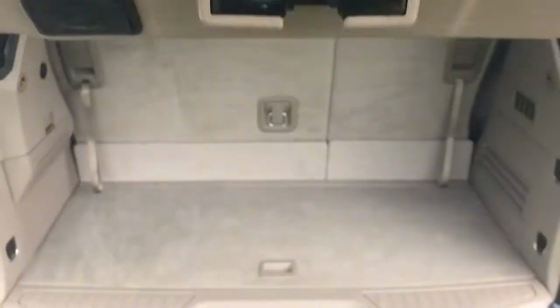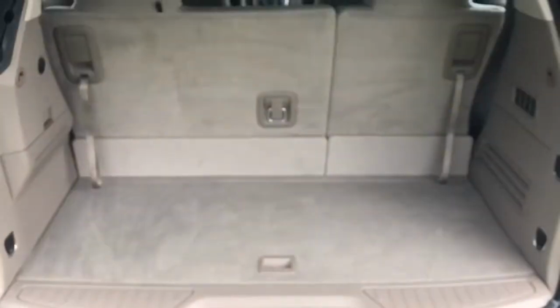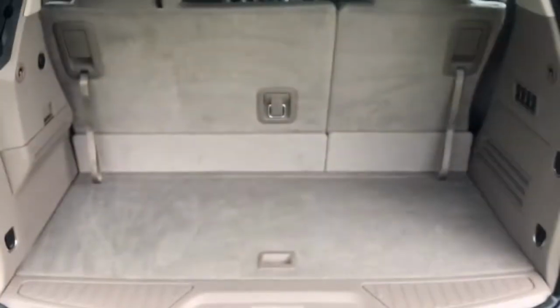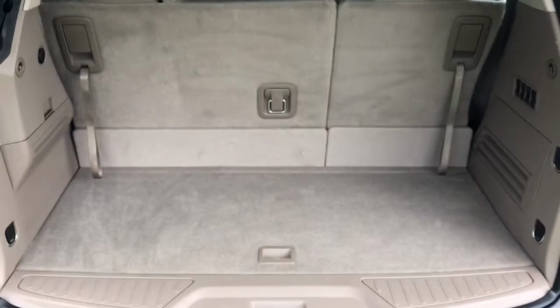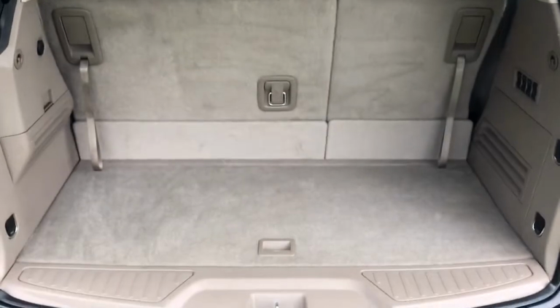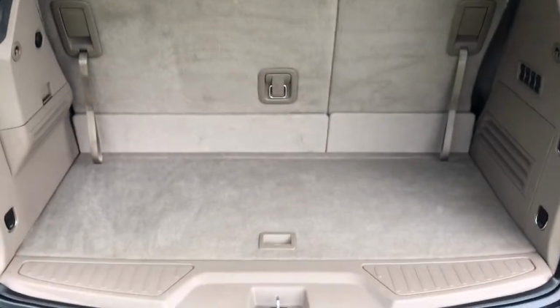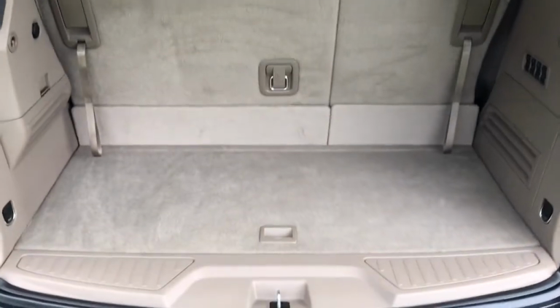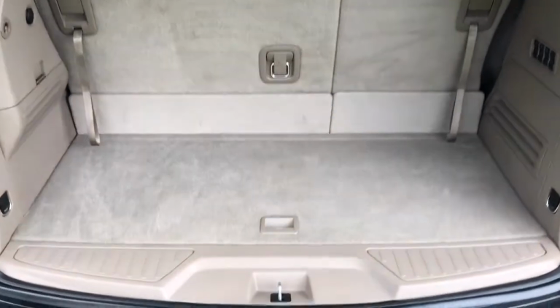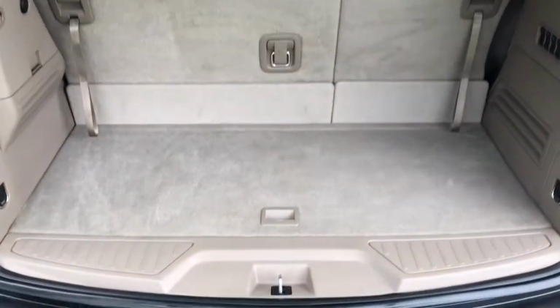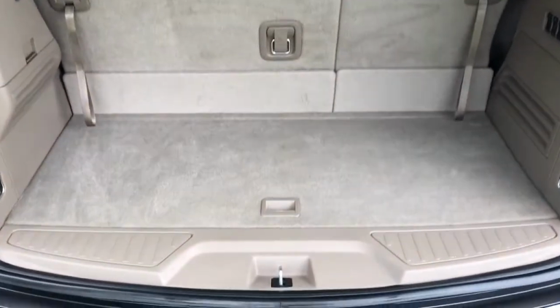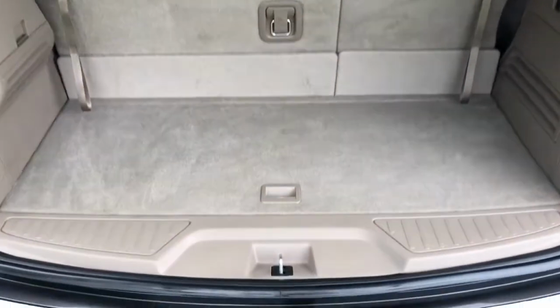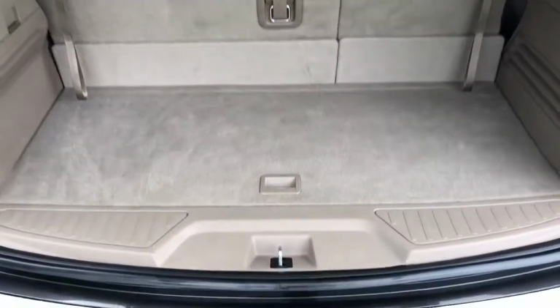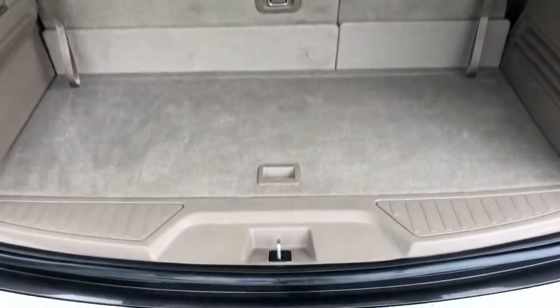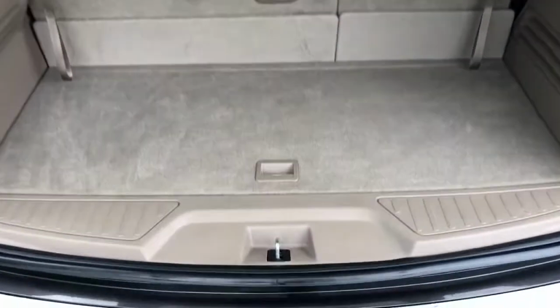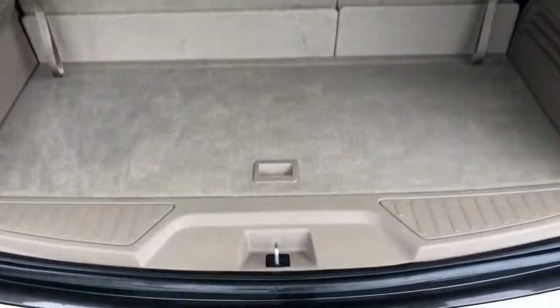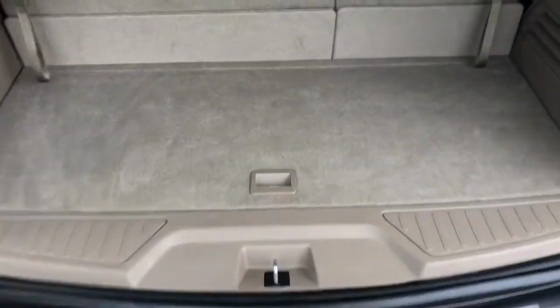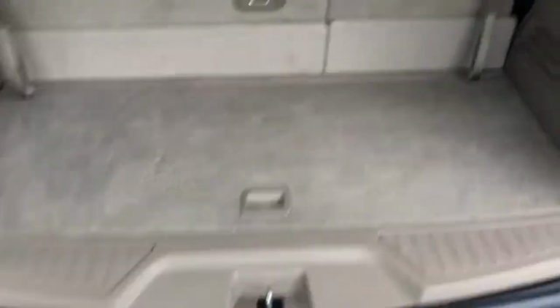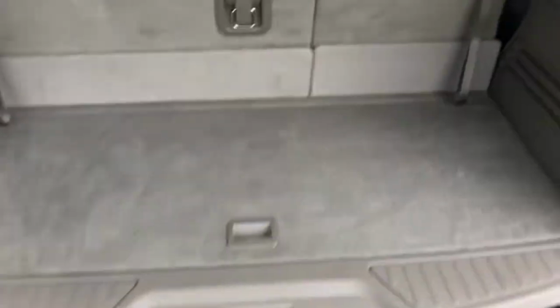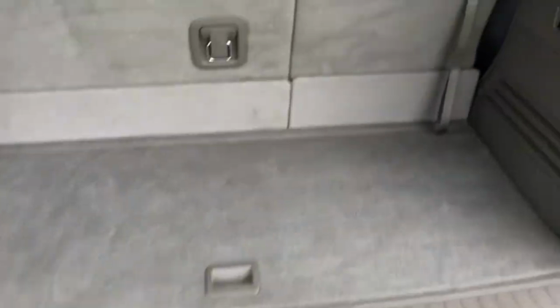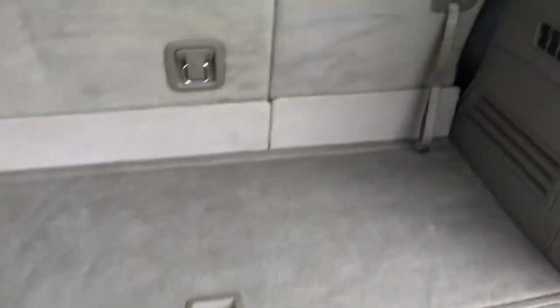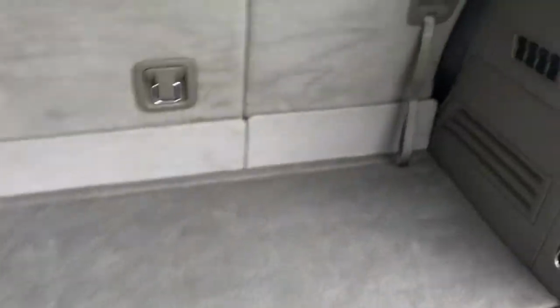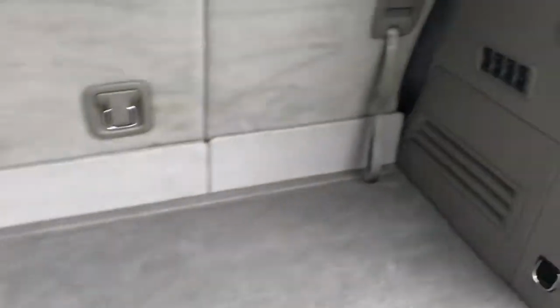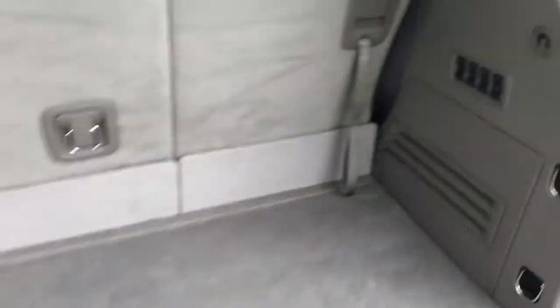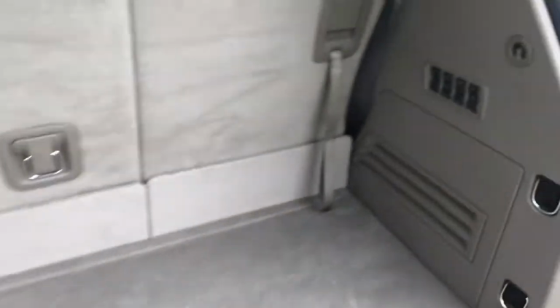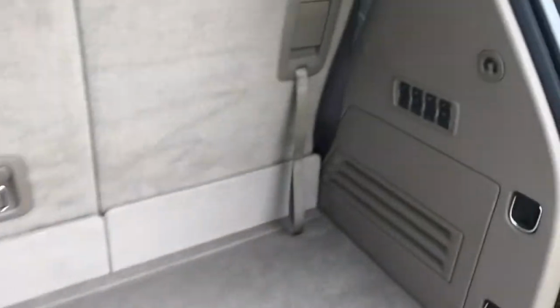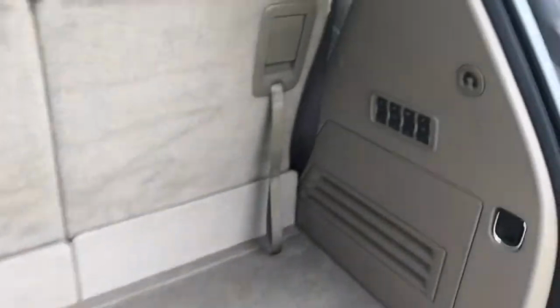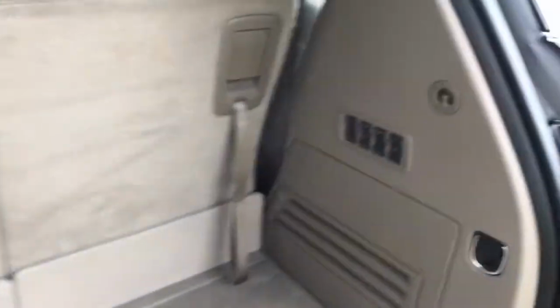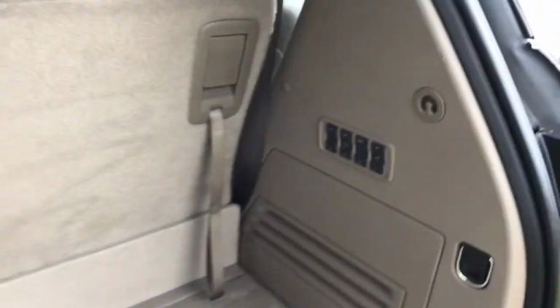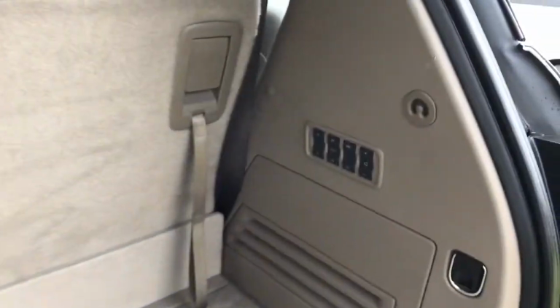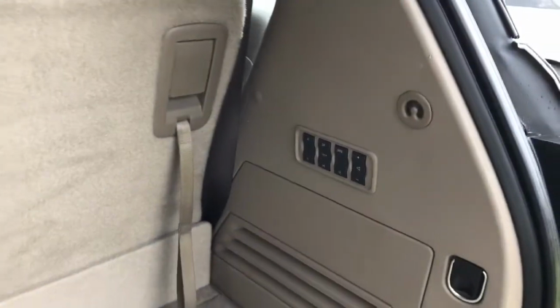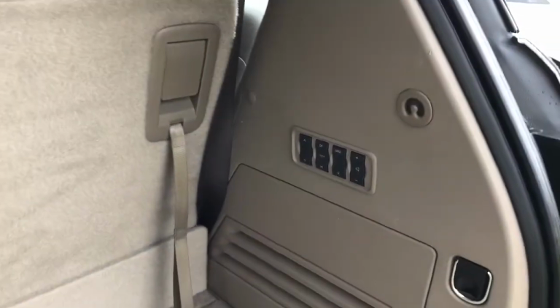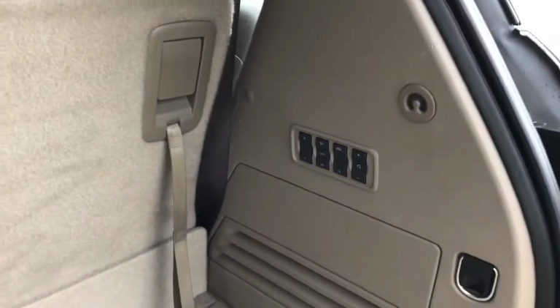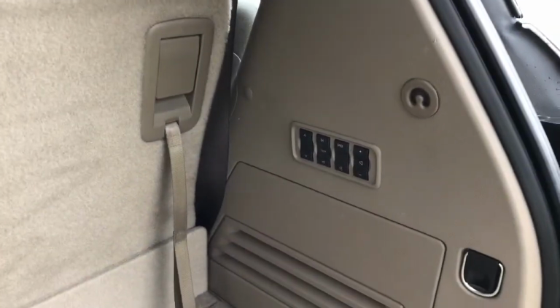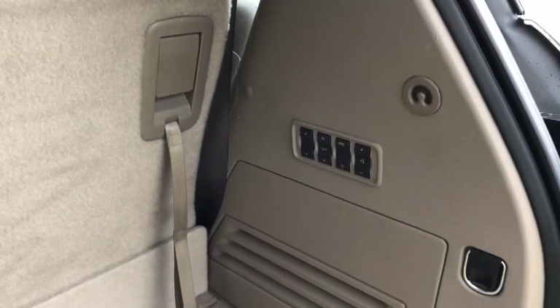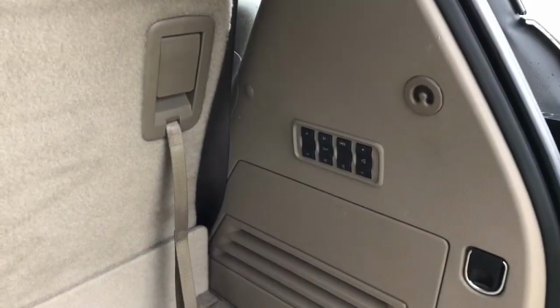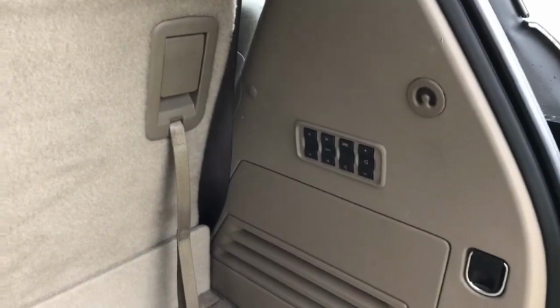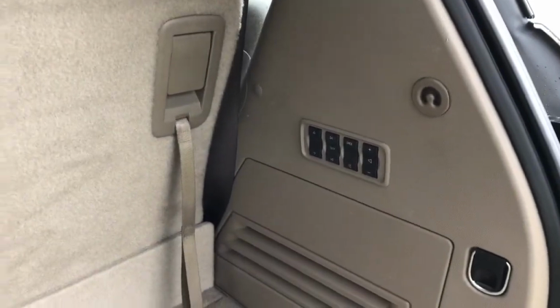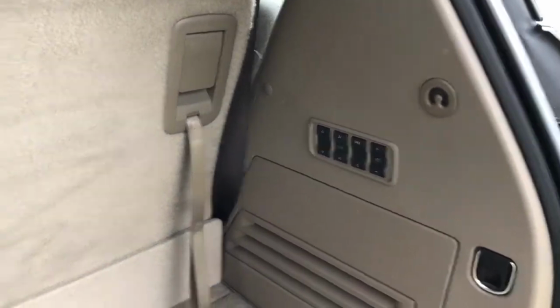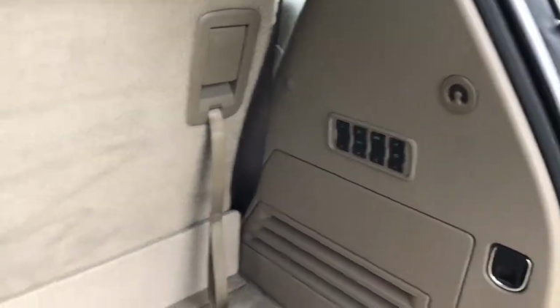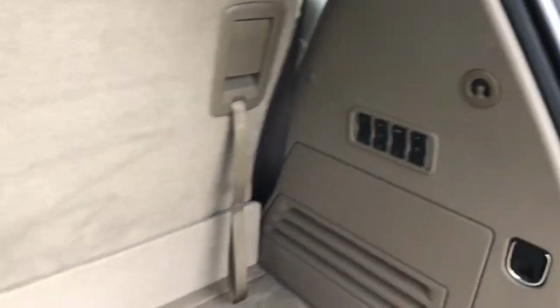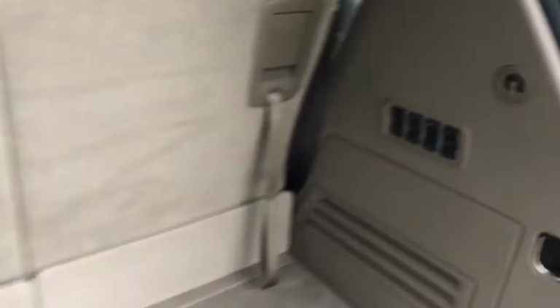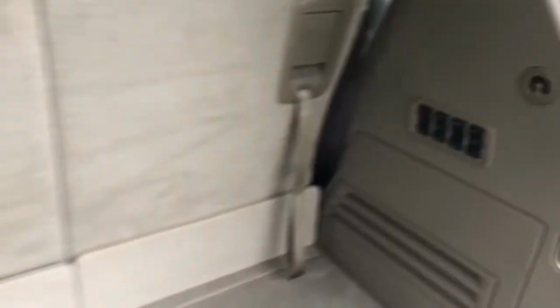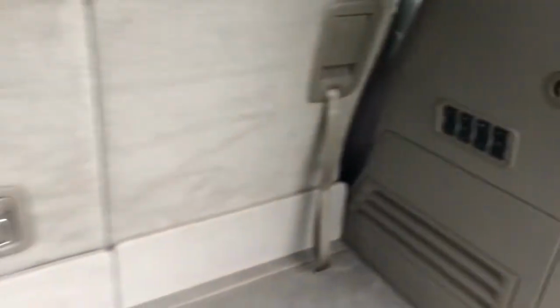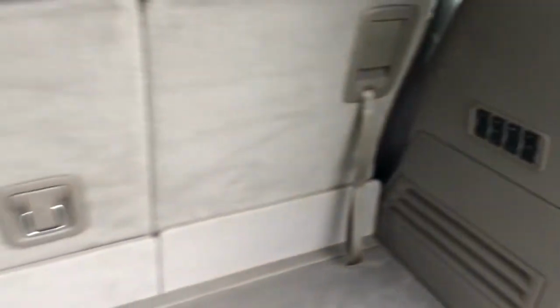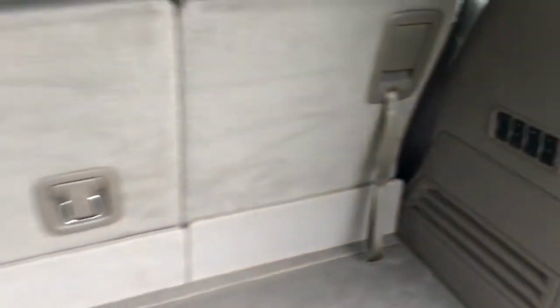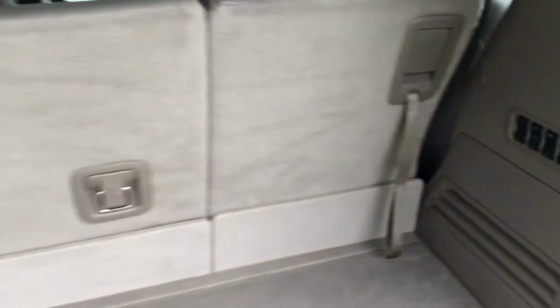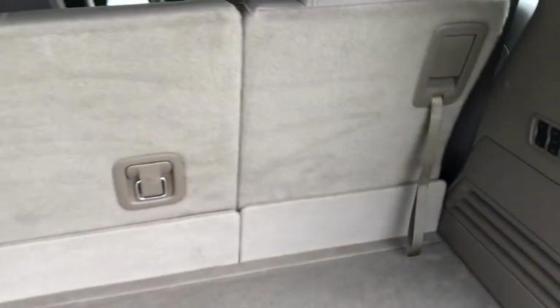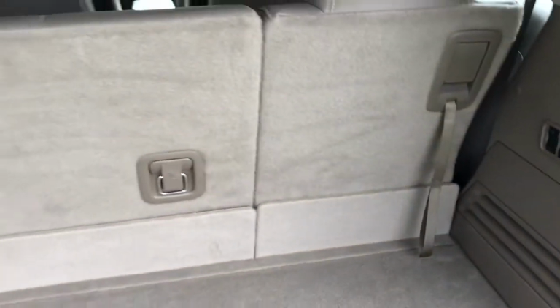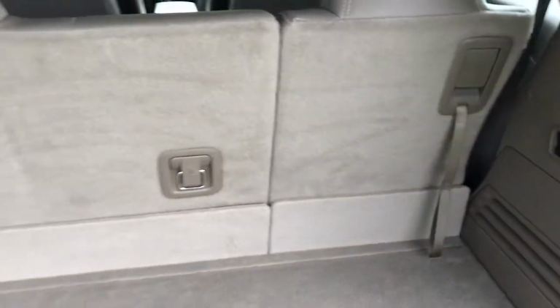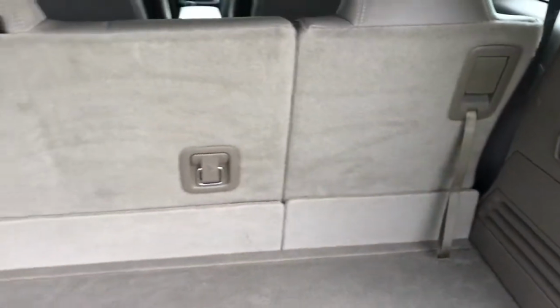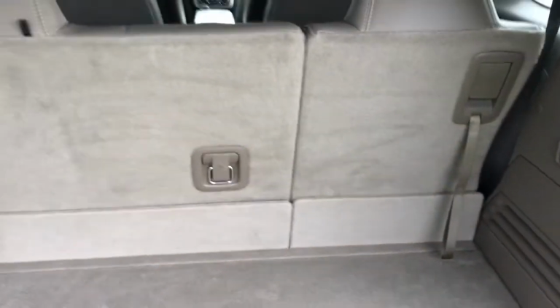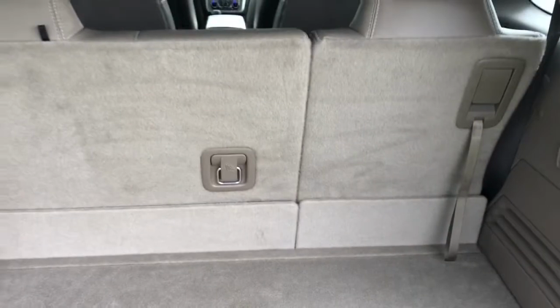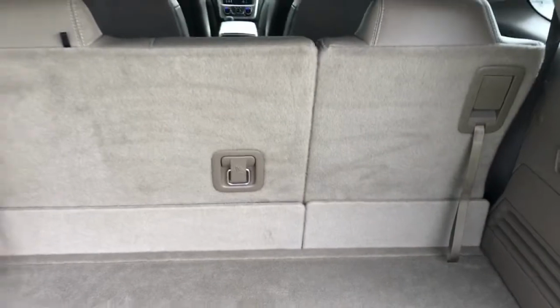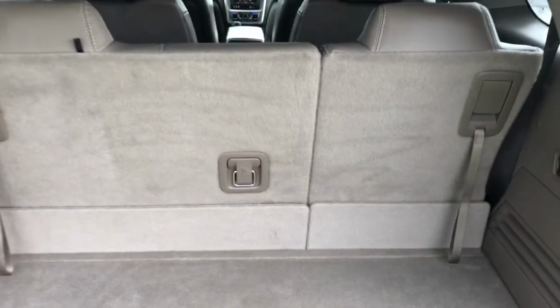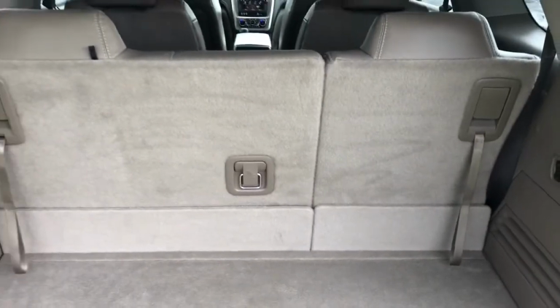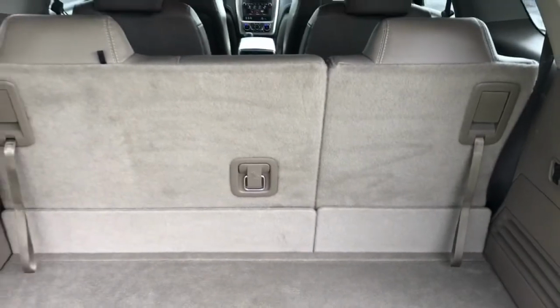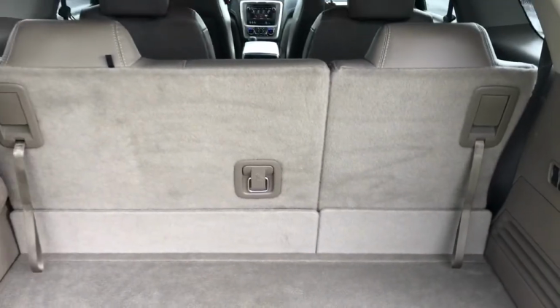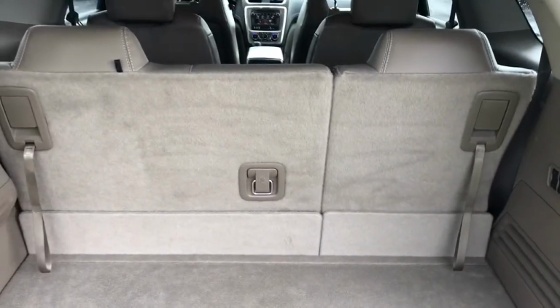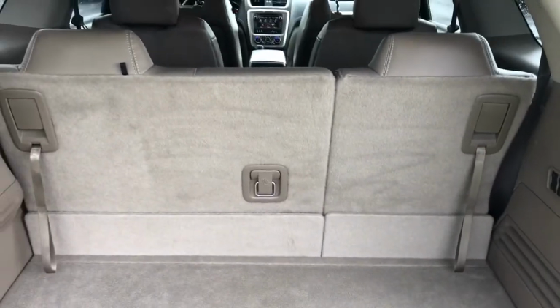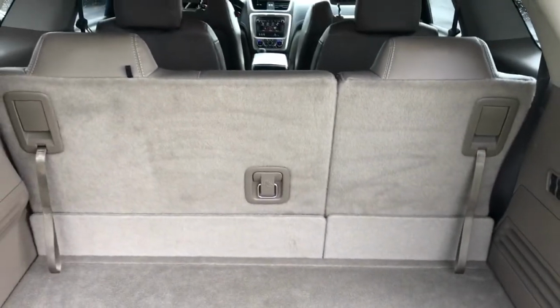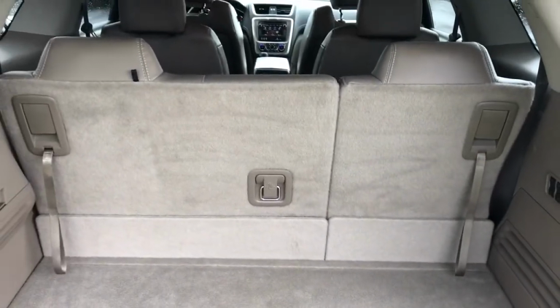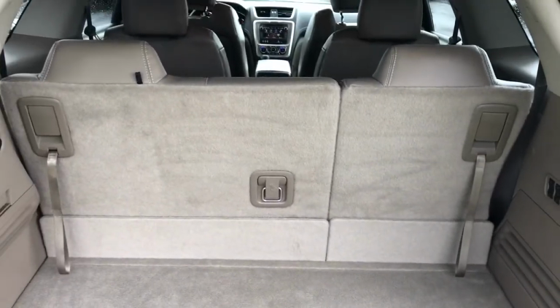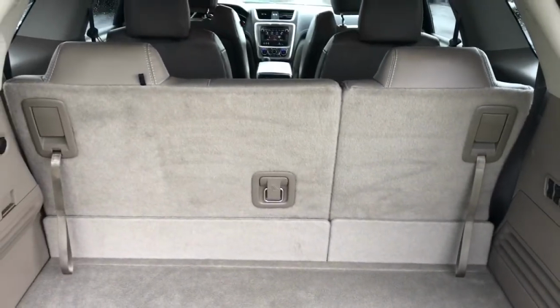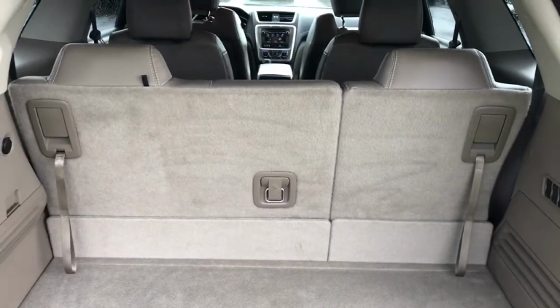The power activated lift gate opens to reveal plenty of storage room inside. We also have controls for the radio and handles to fold down our rear 60-40 split bench.